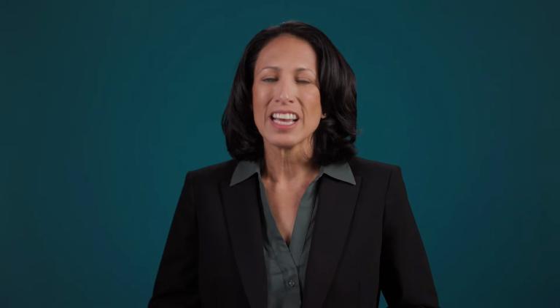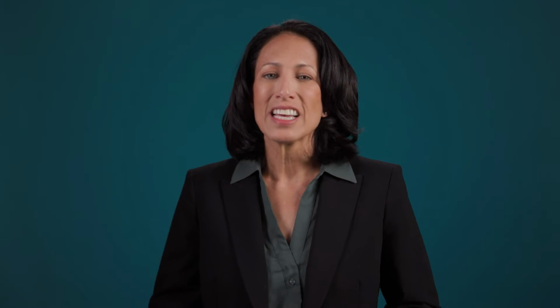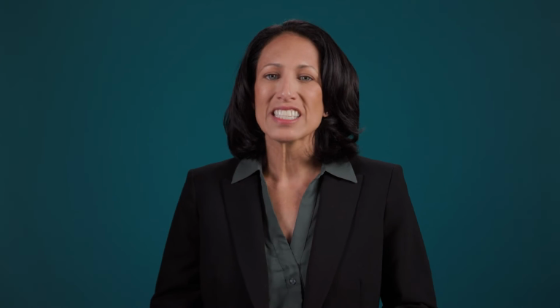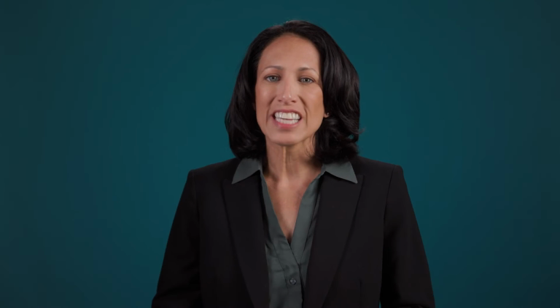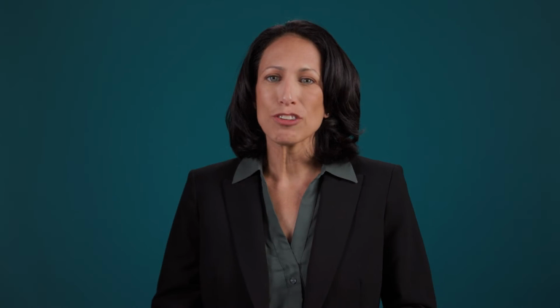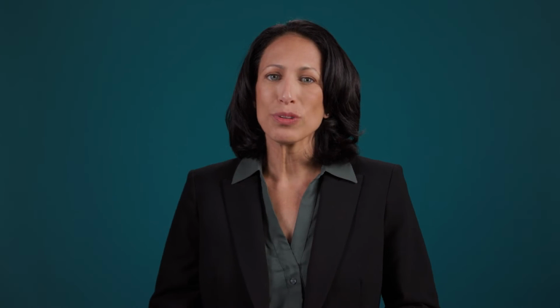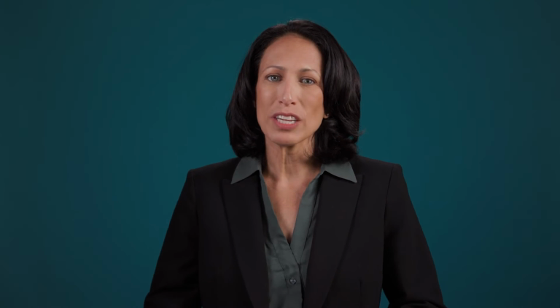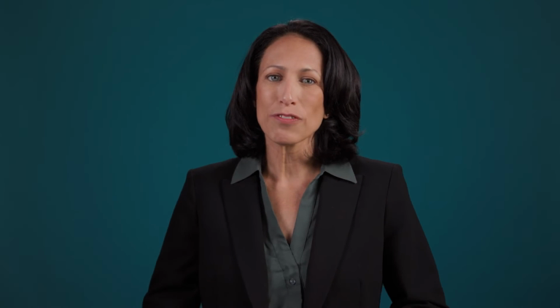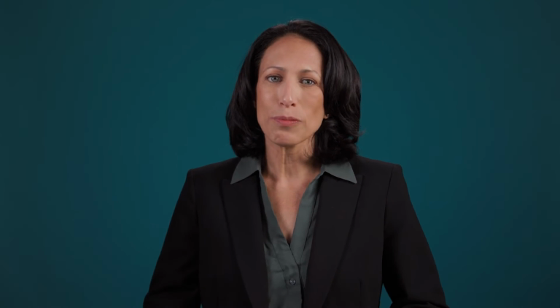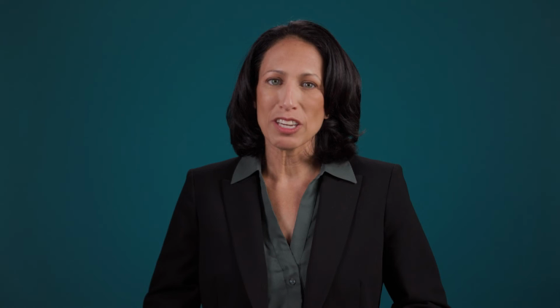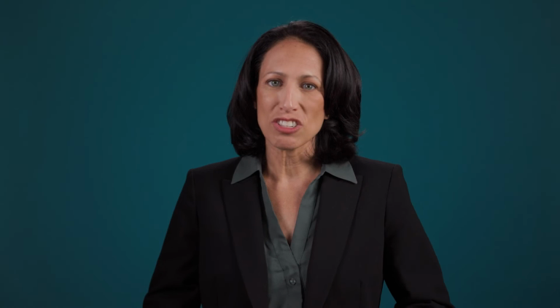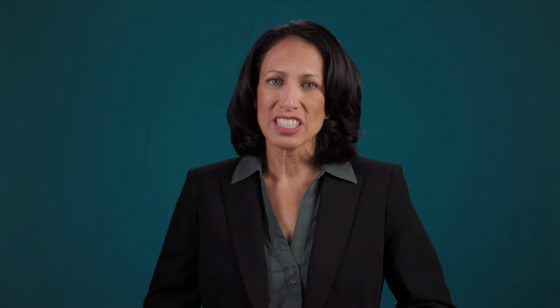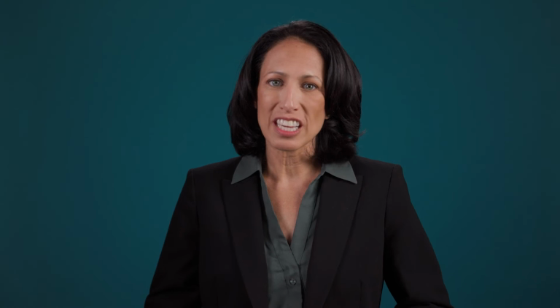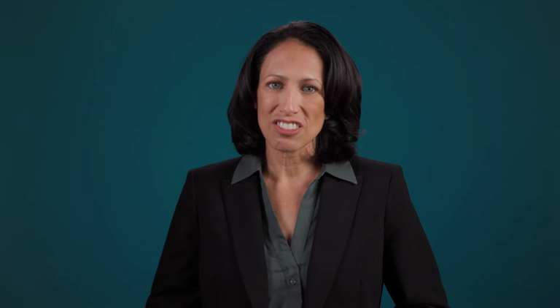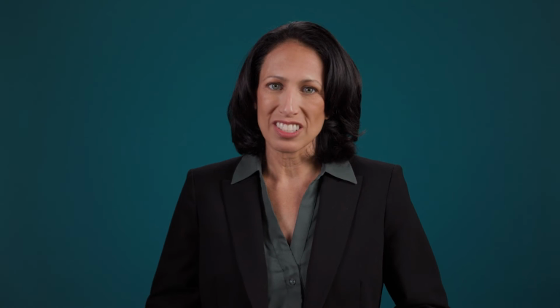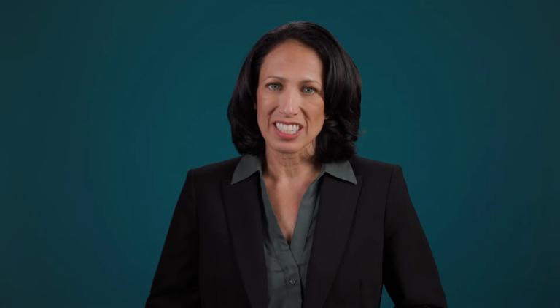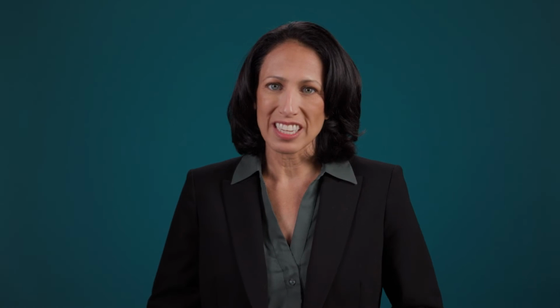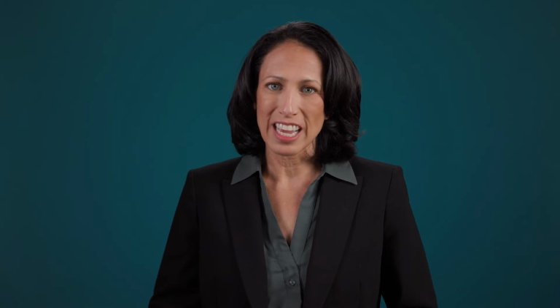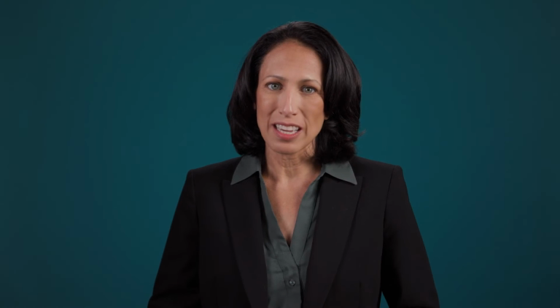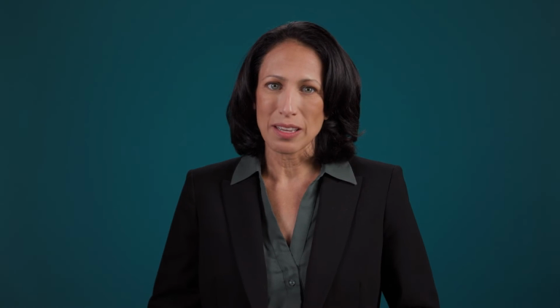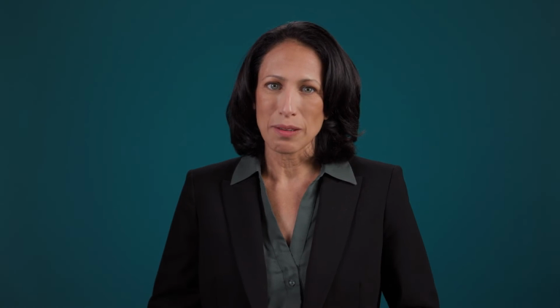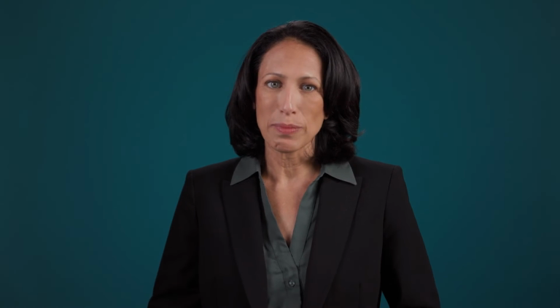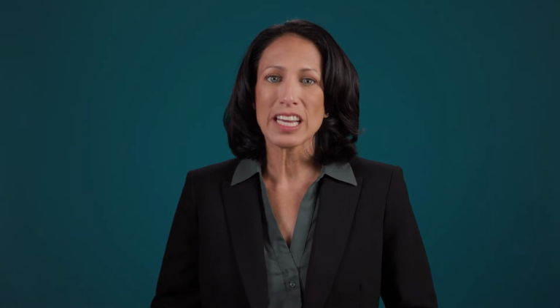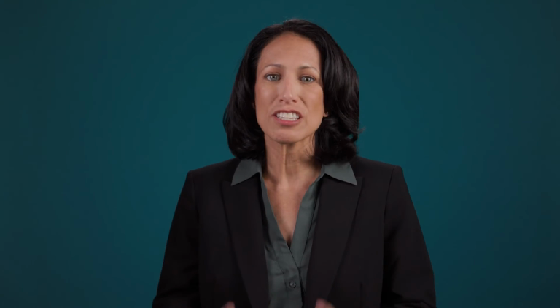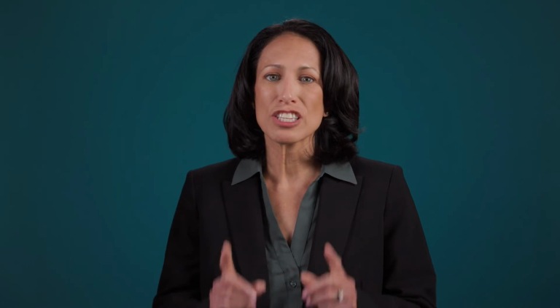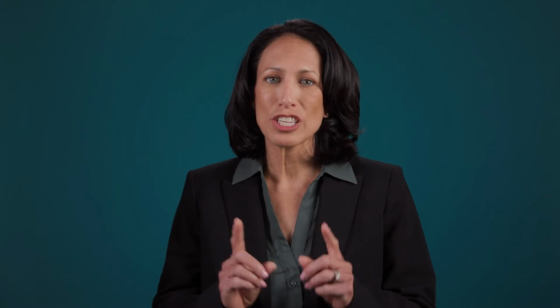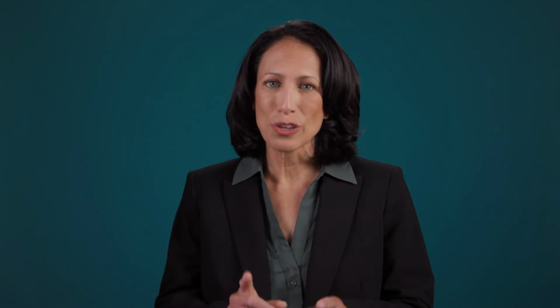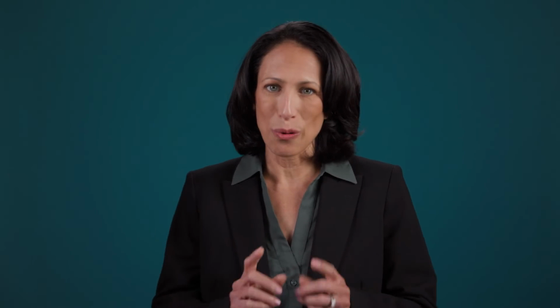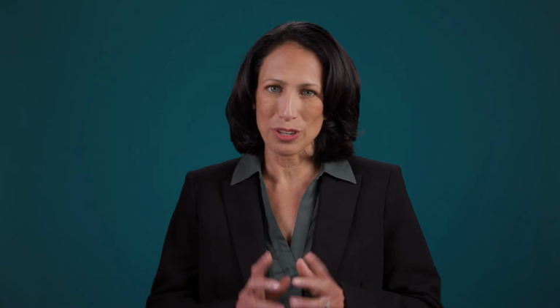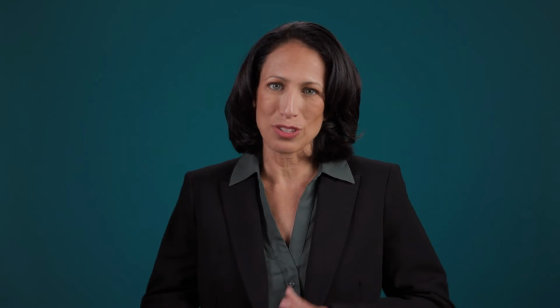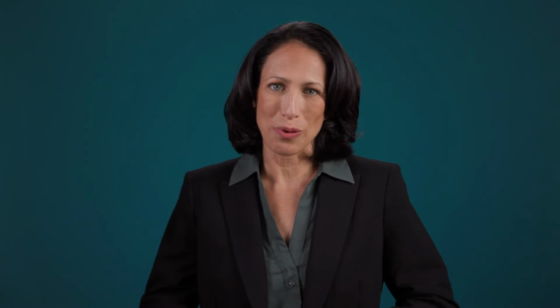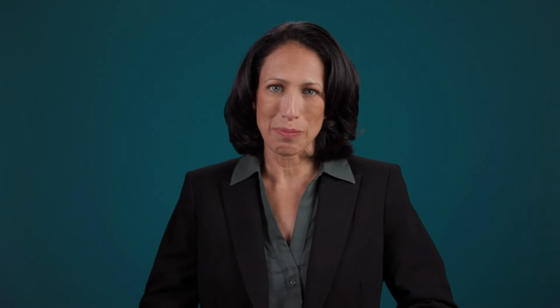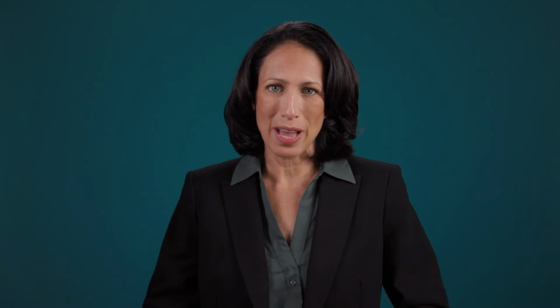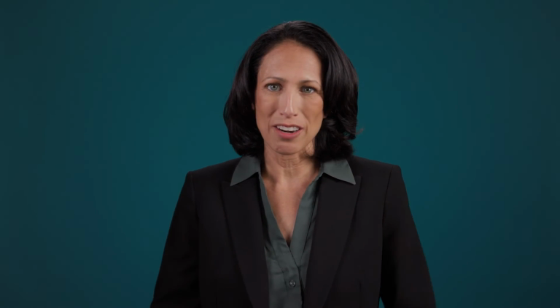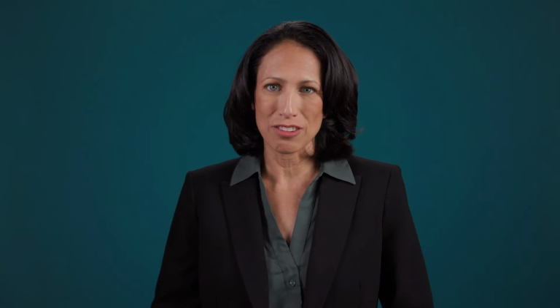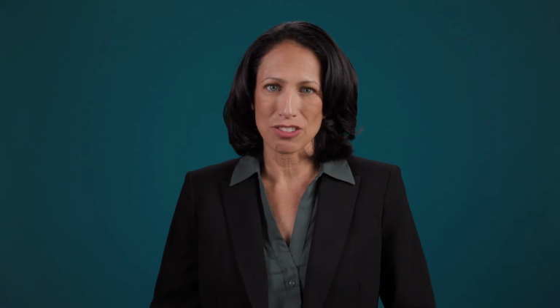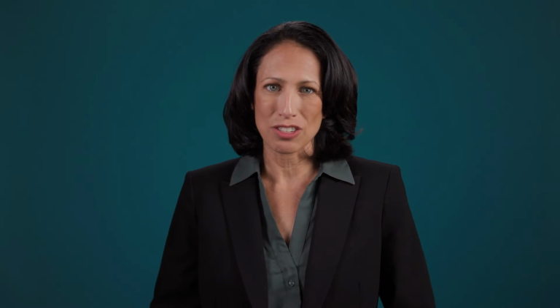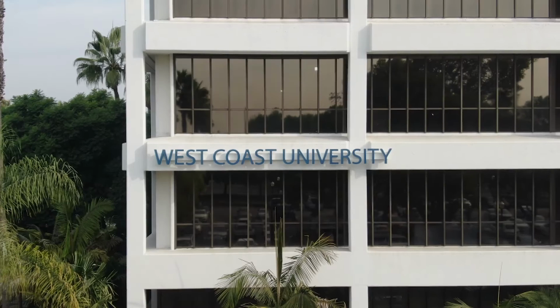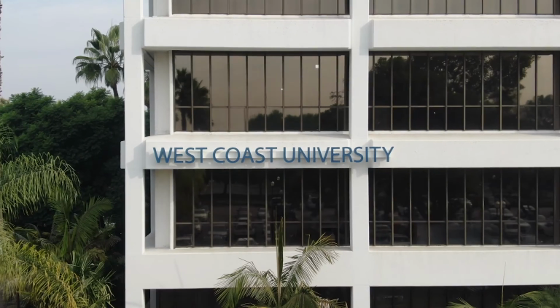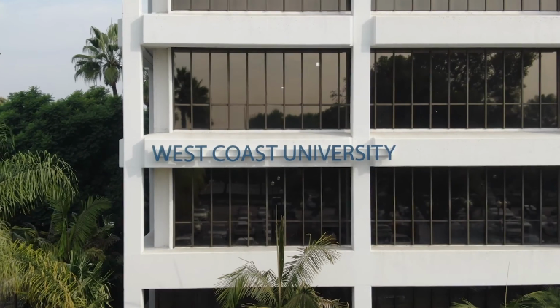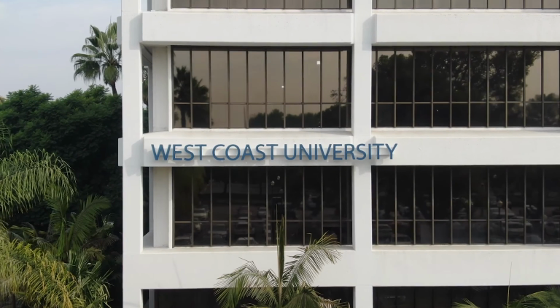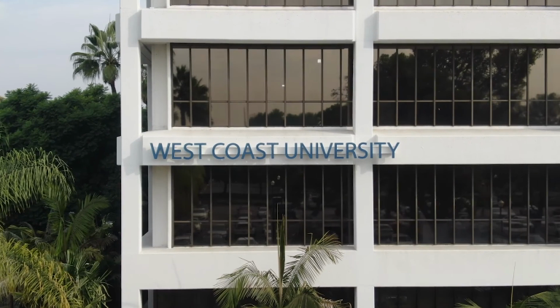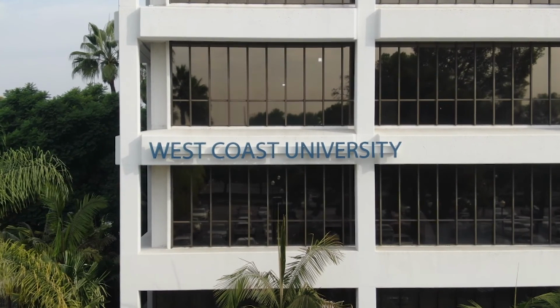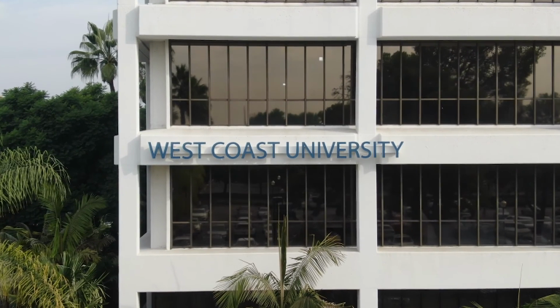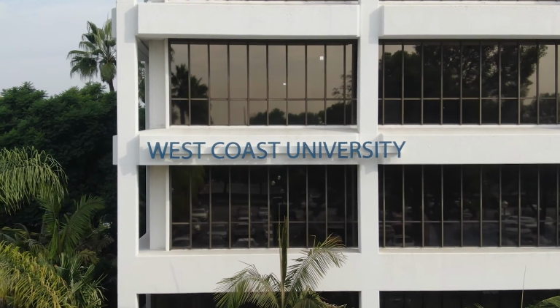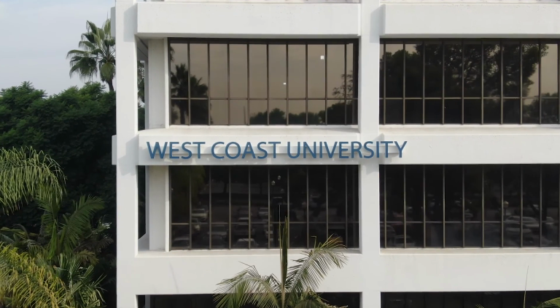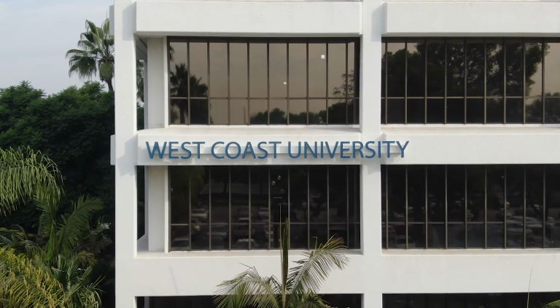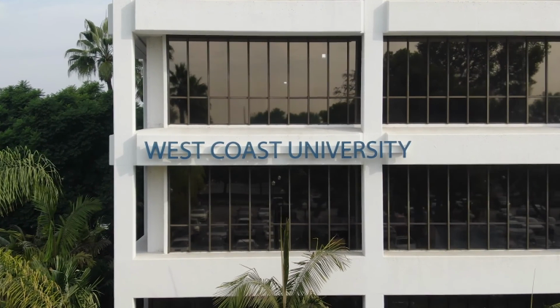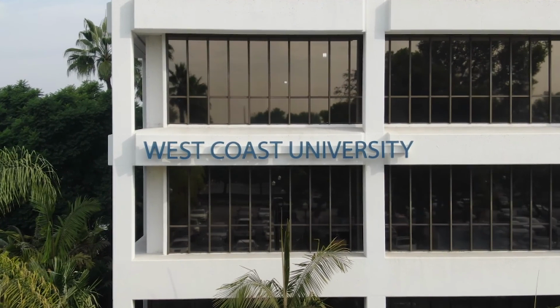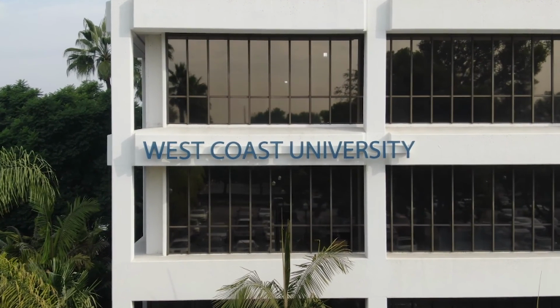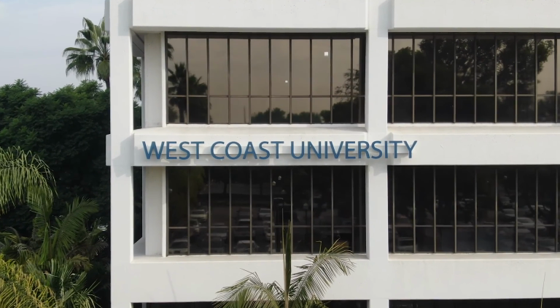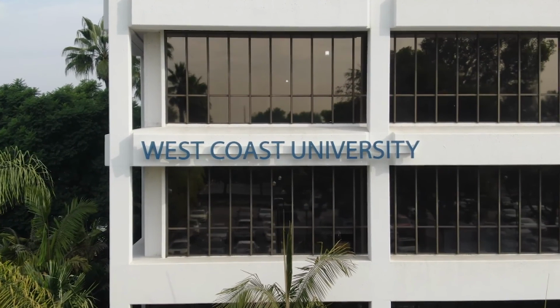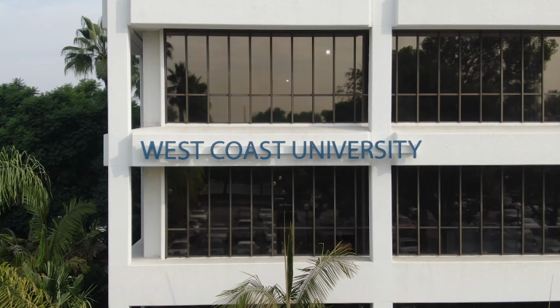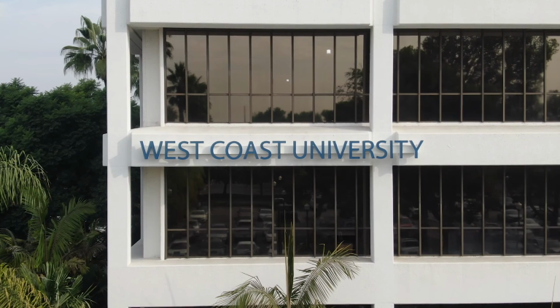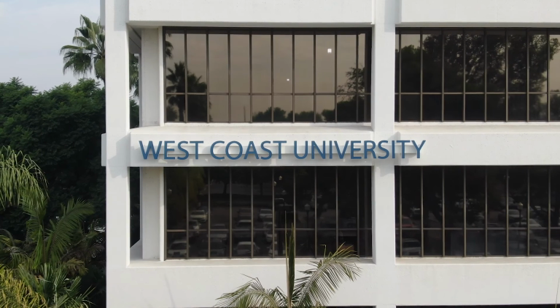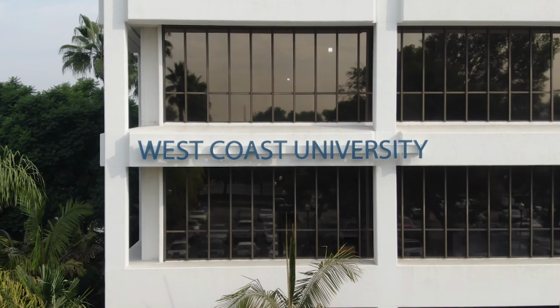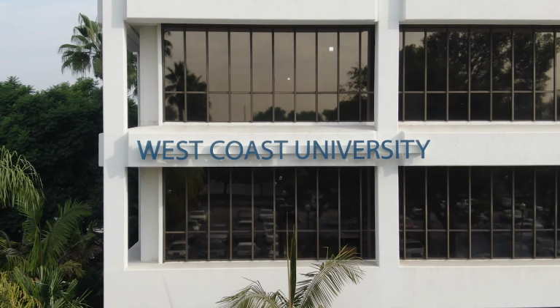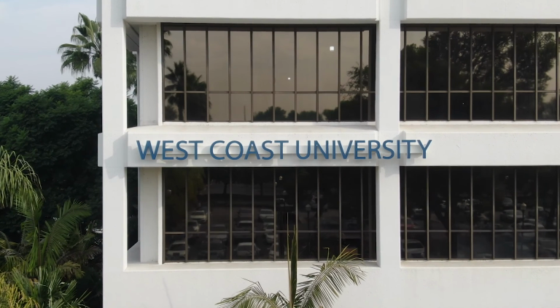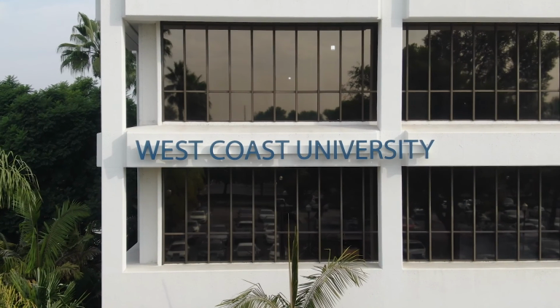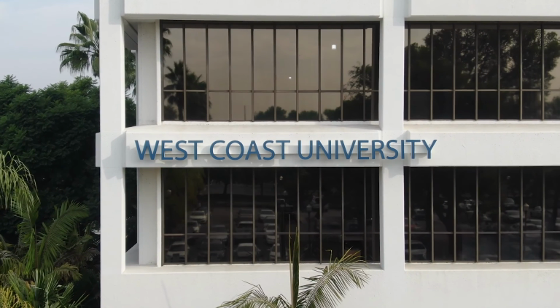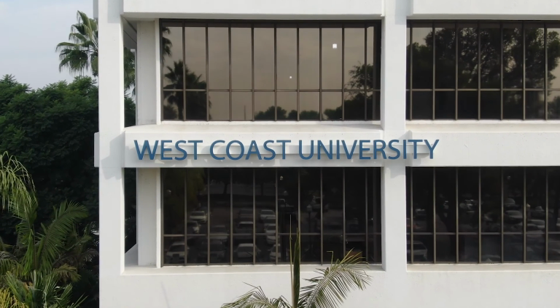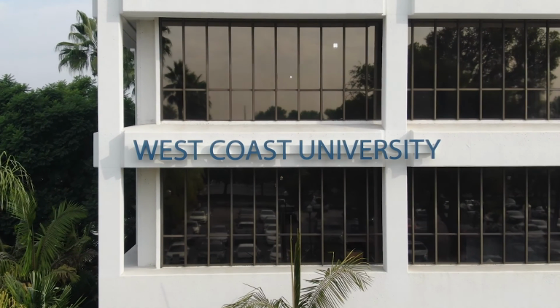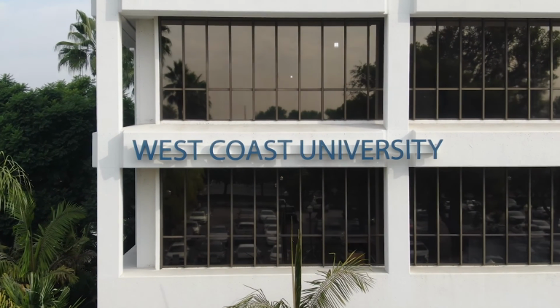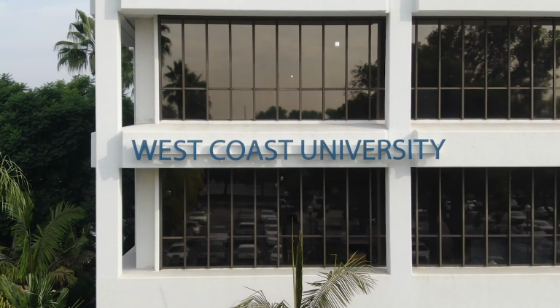Schedule an information session today because your story matters. Your story starts at West Coast University.